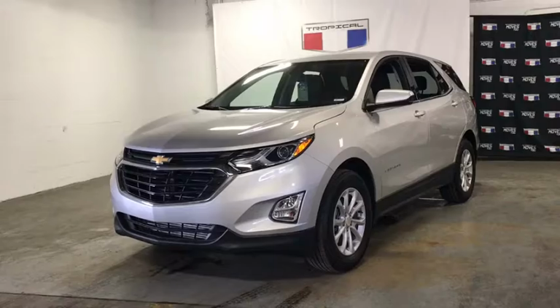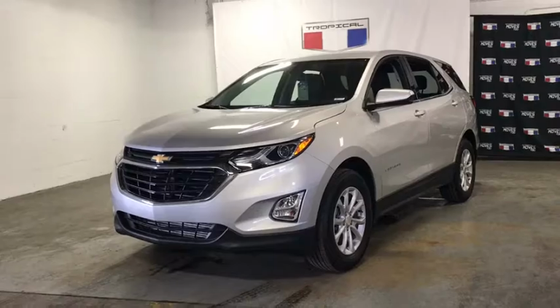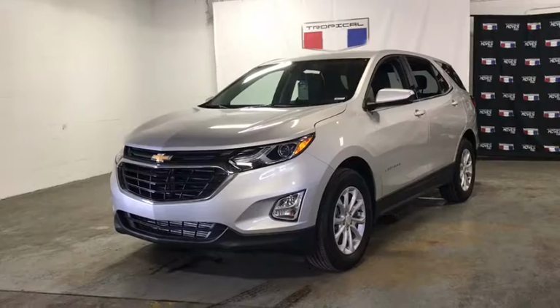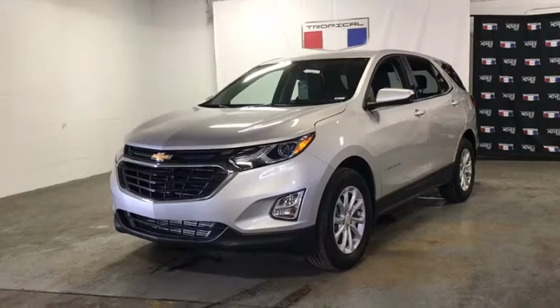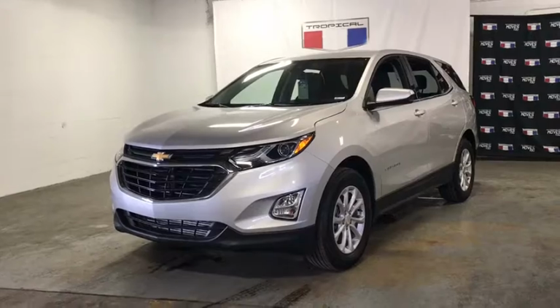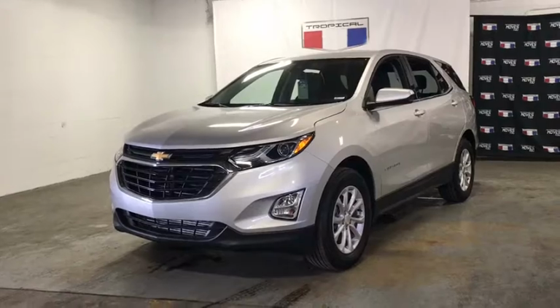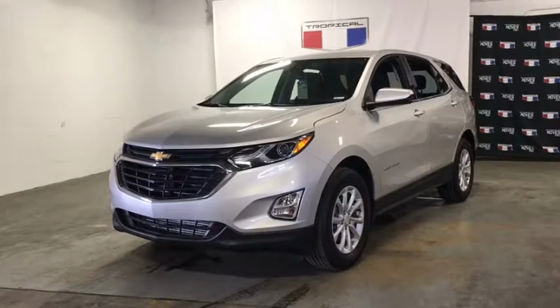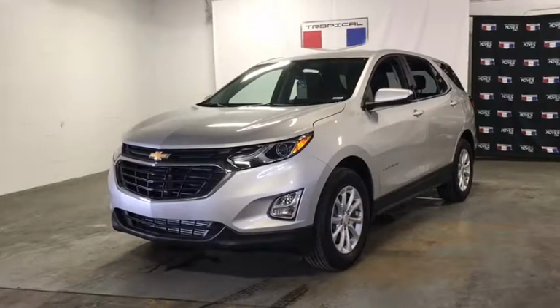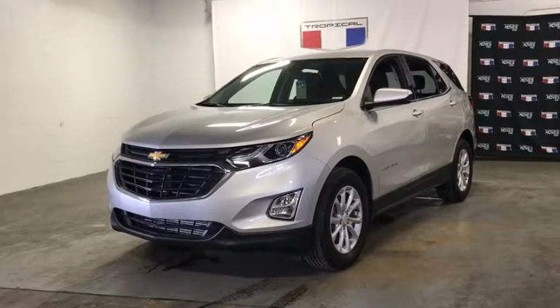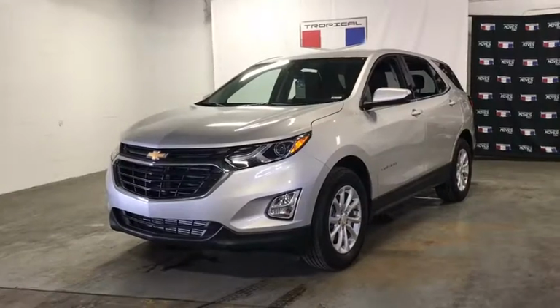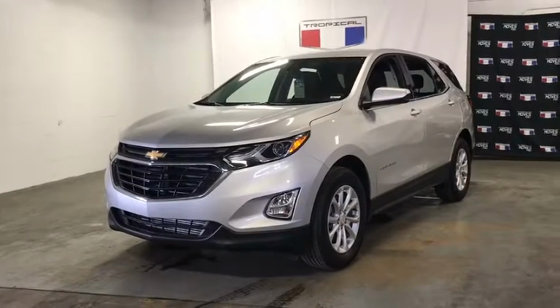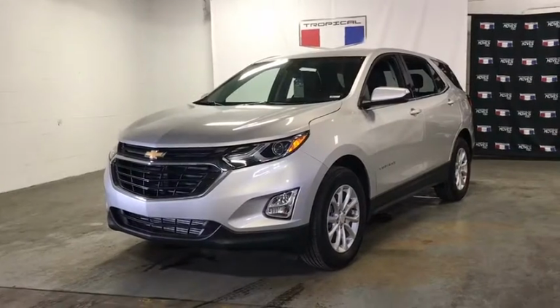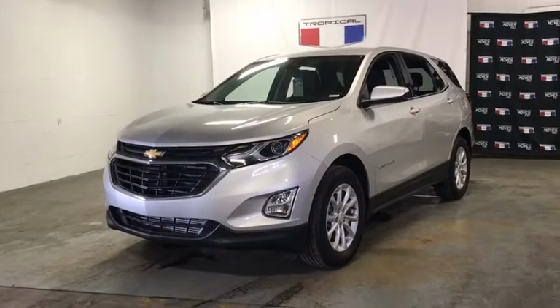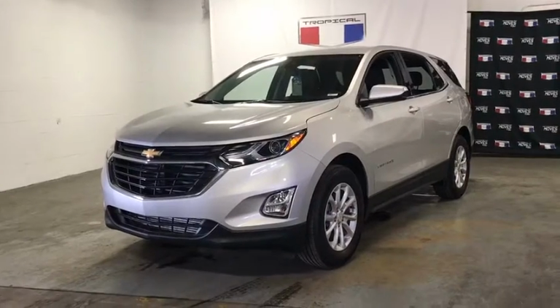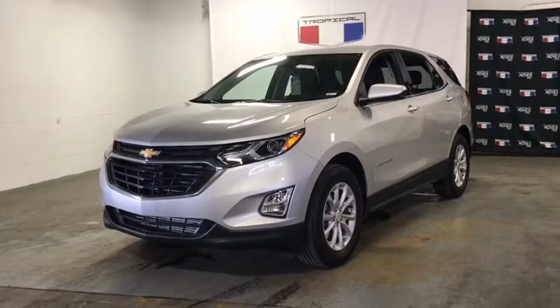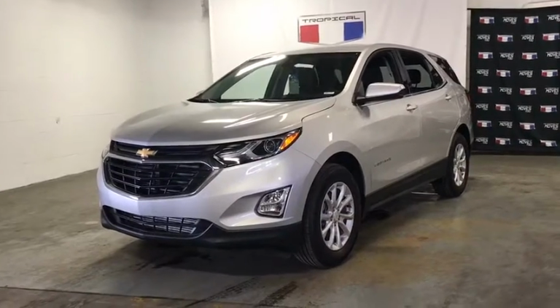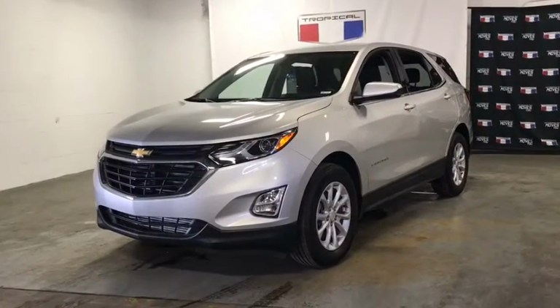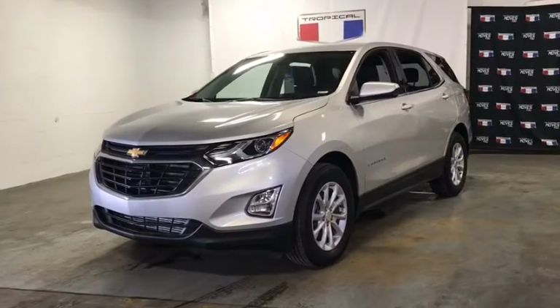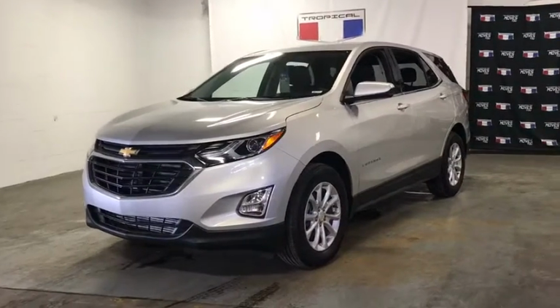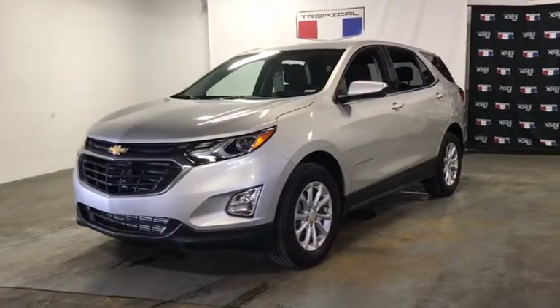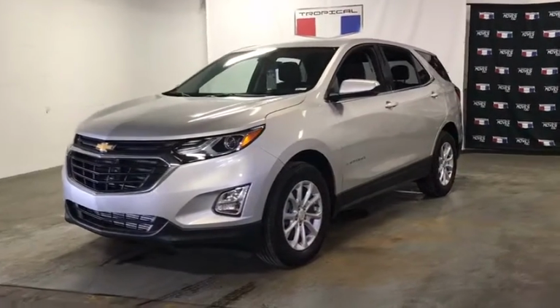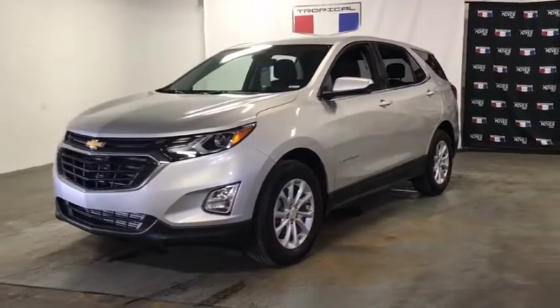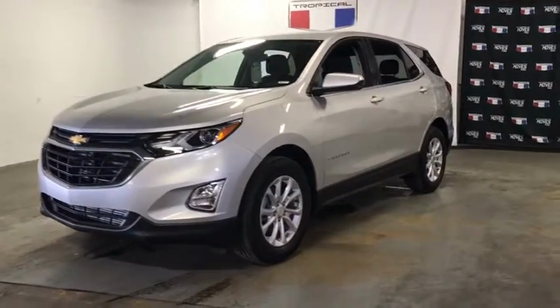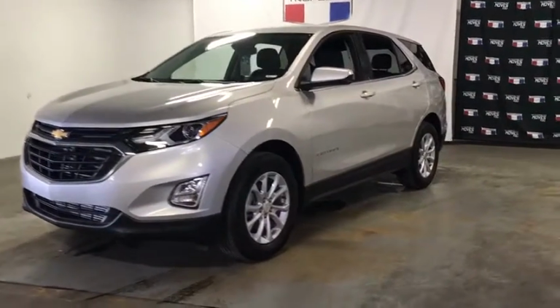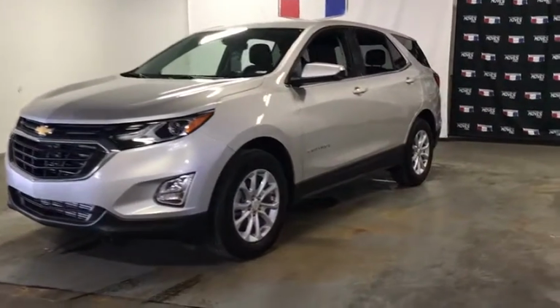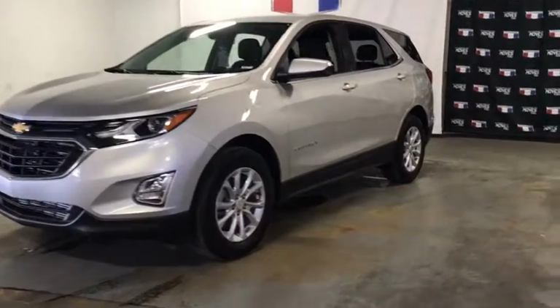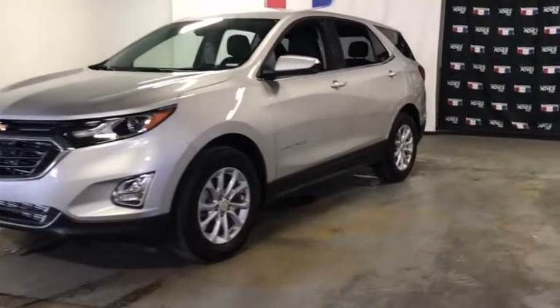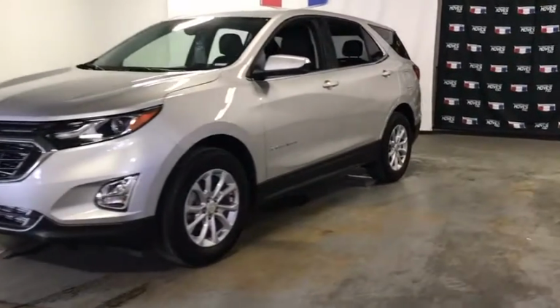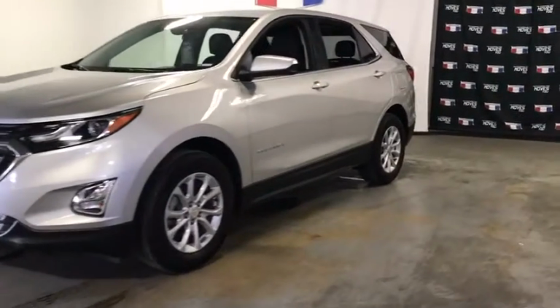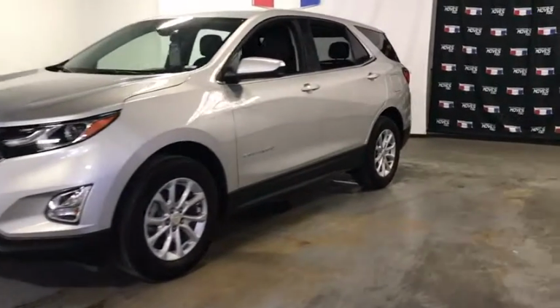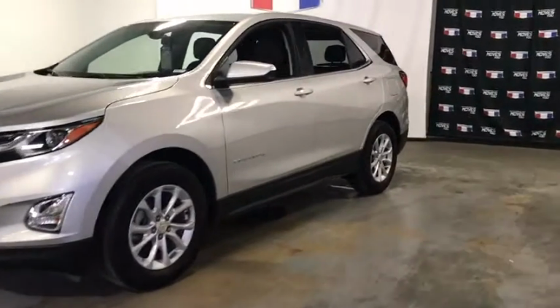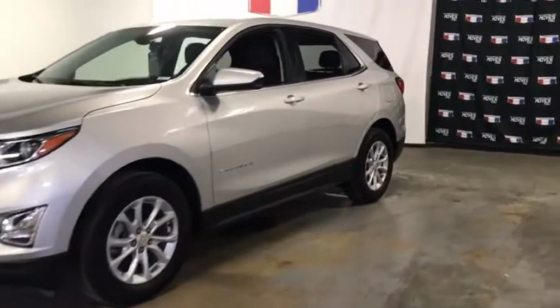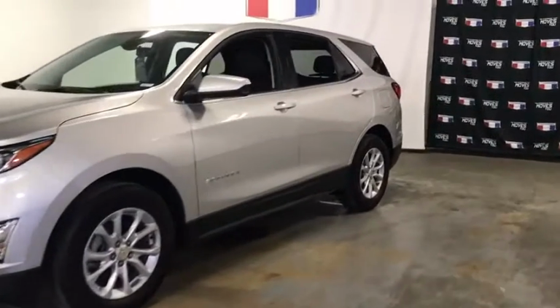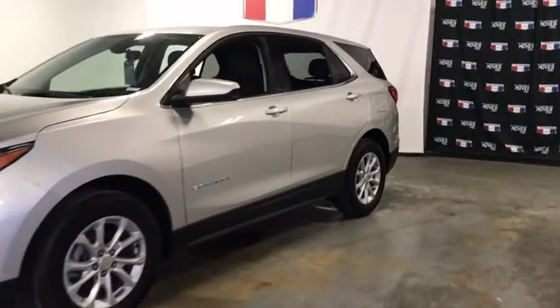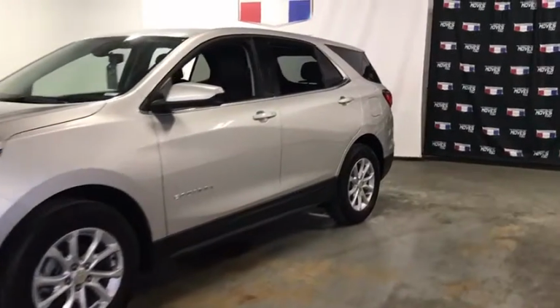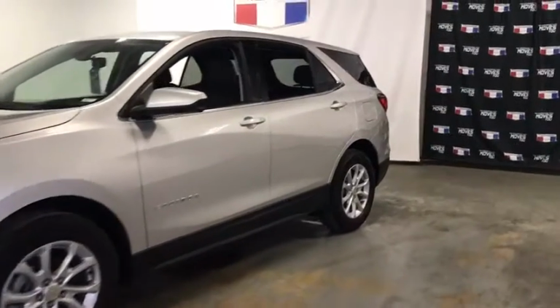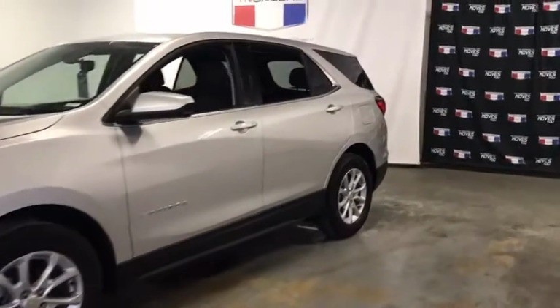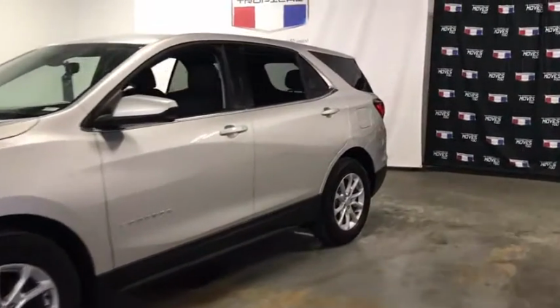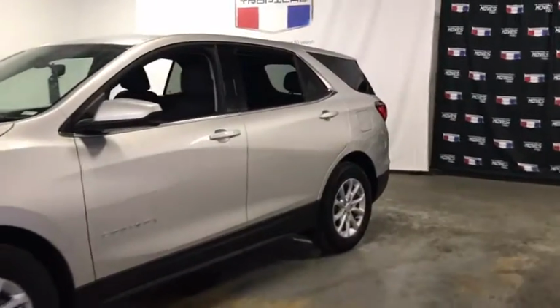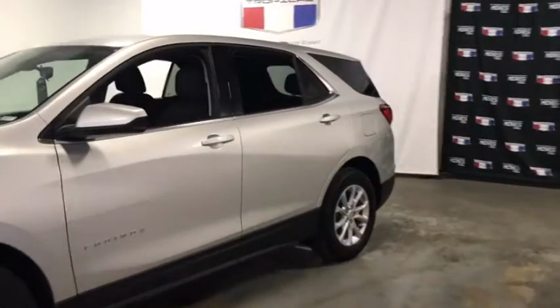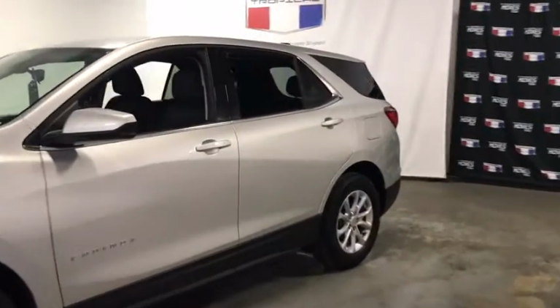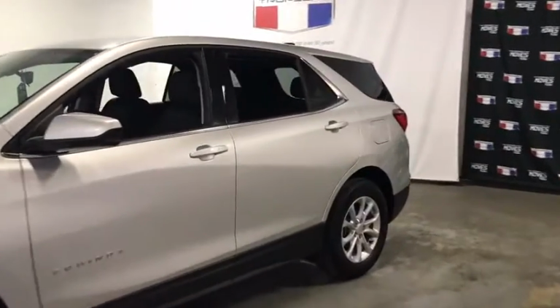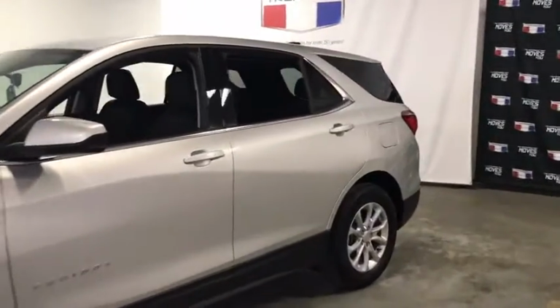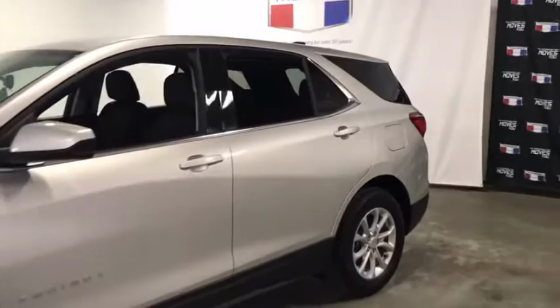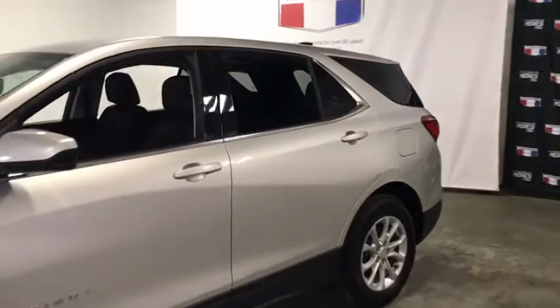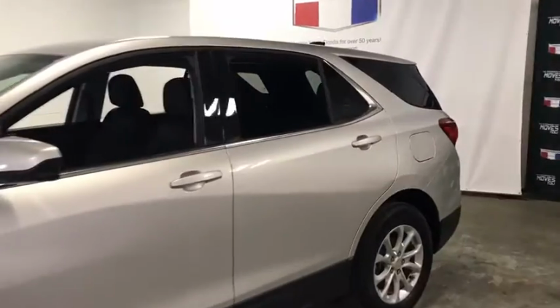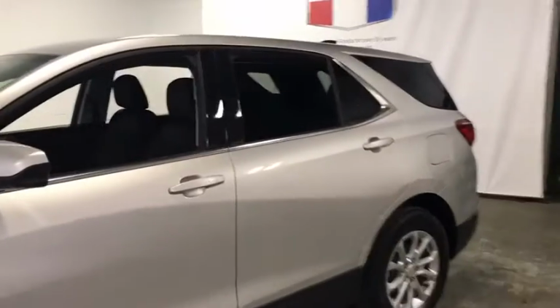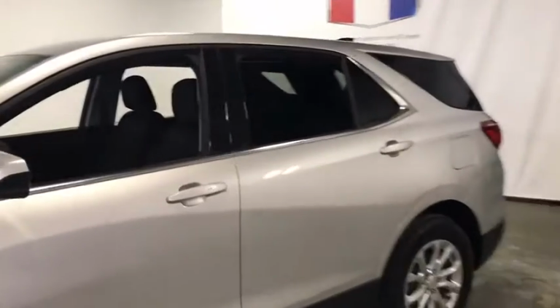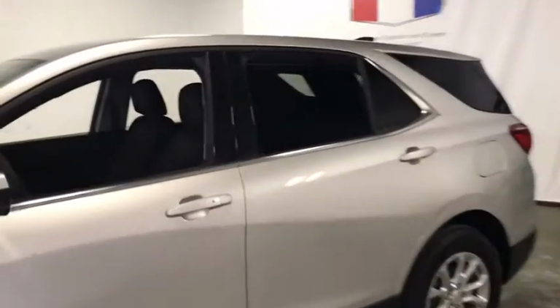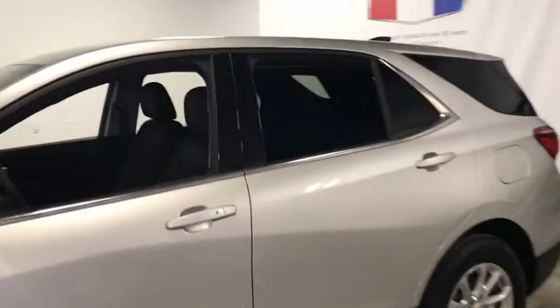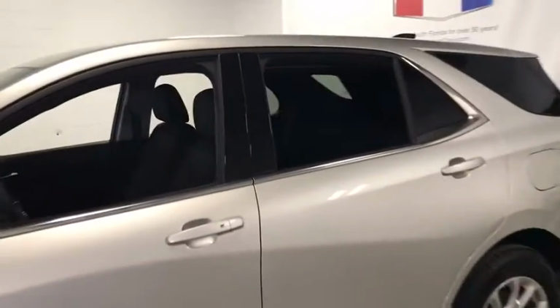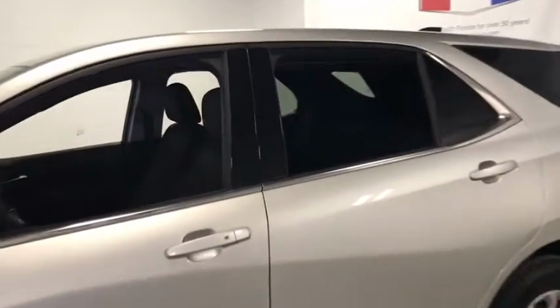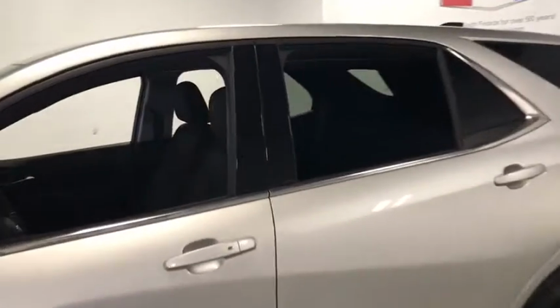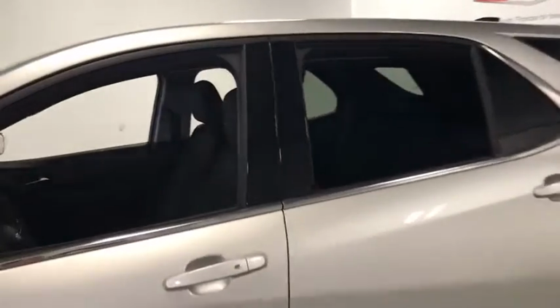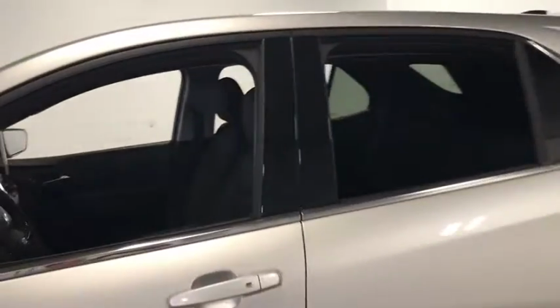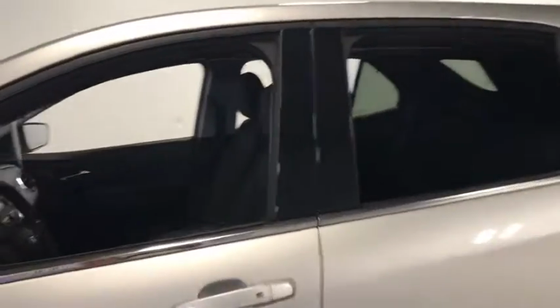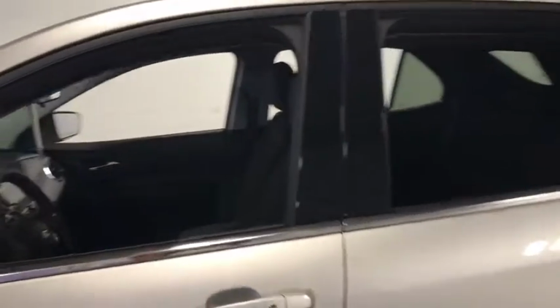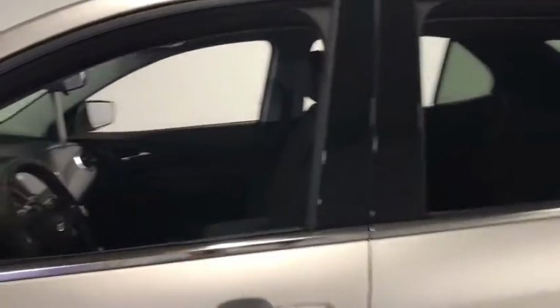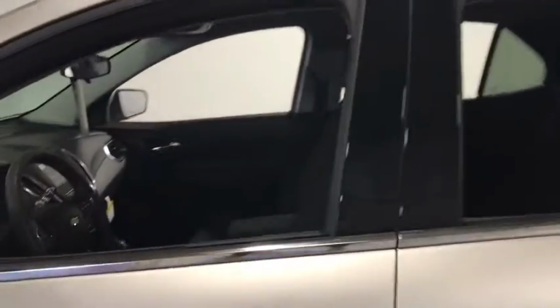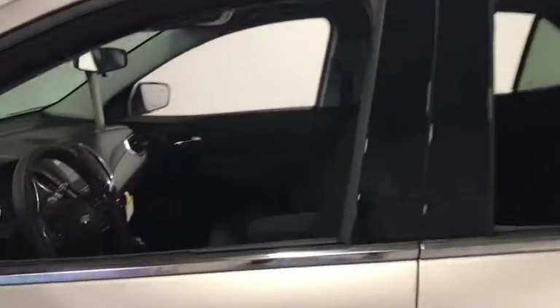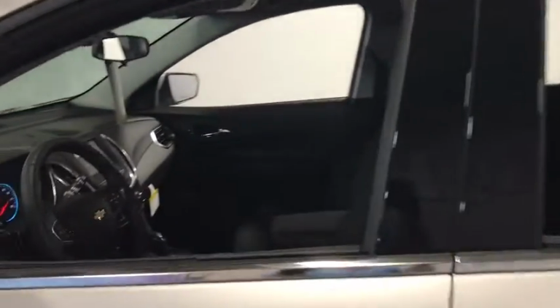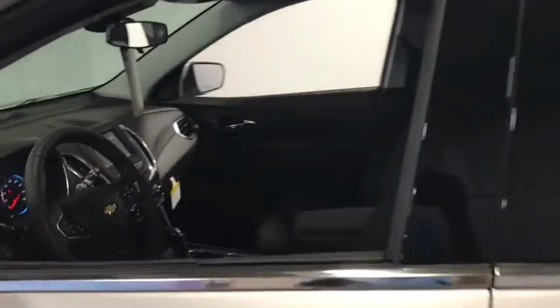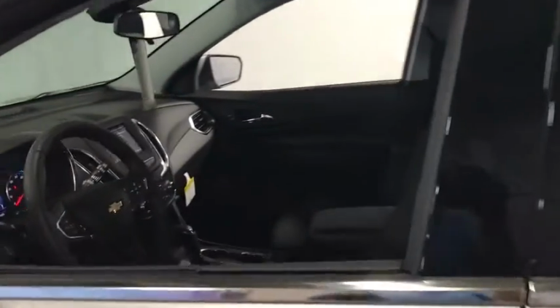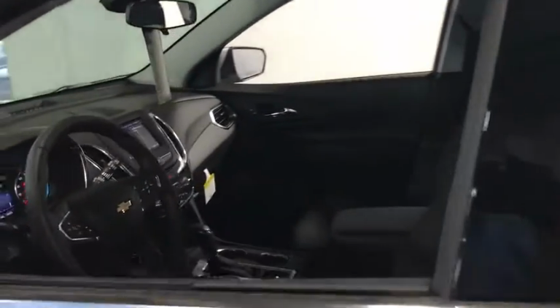Come test drive the 2020 Chevrolet Equinox. Fuel efficiency, safety, and value equals the Chevy Equinox.